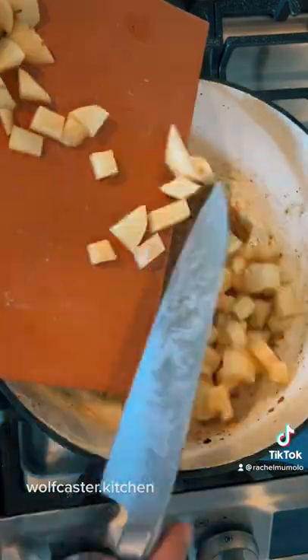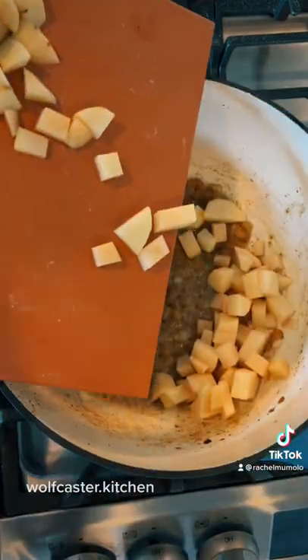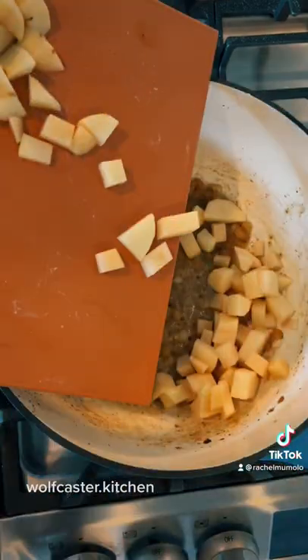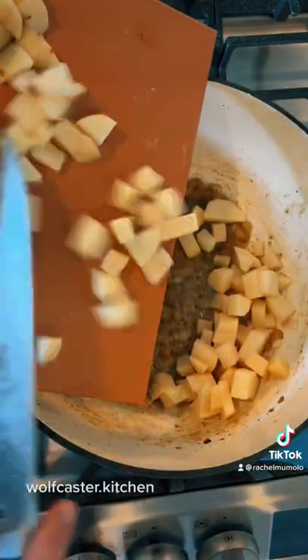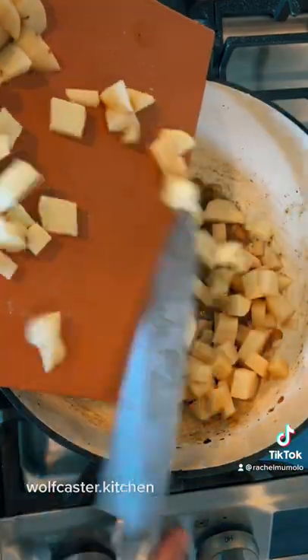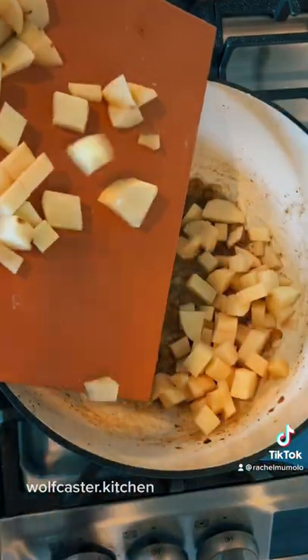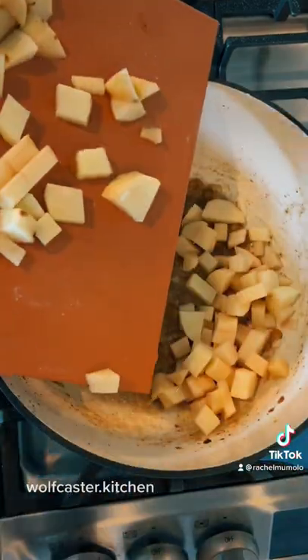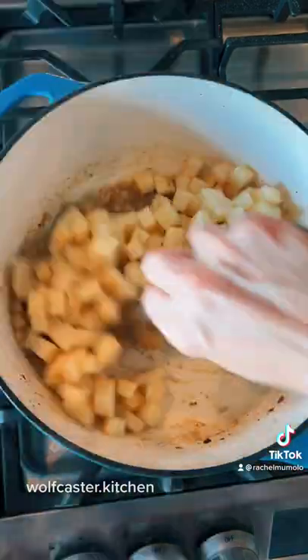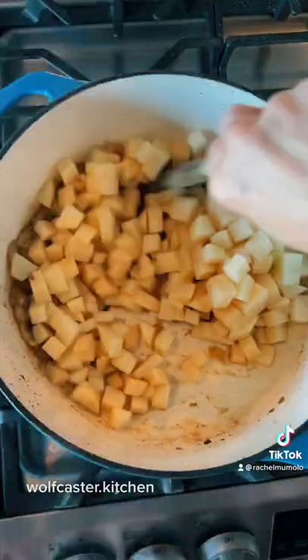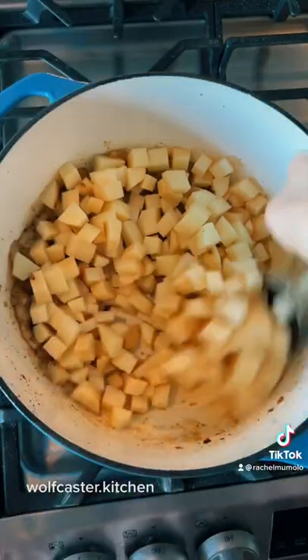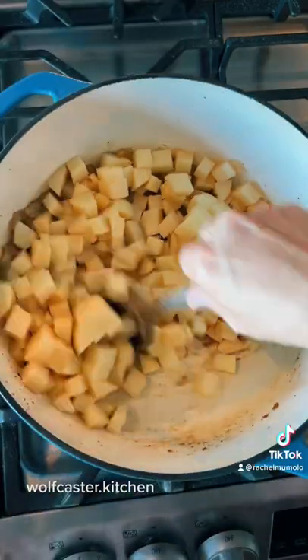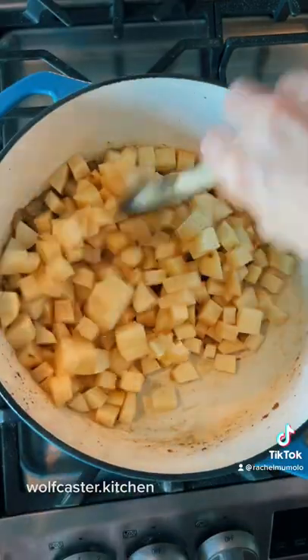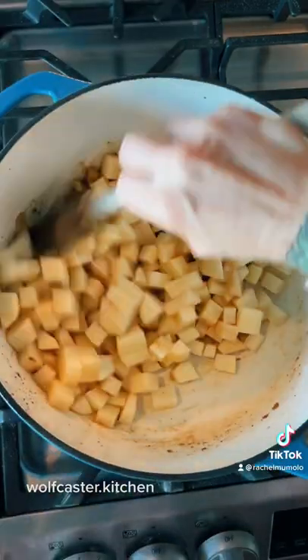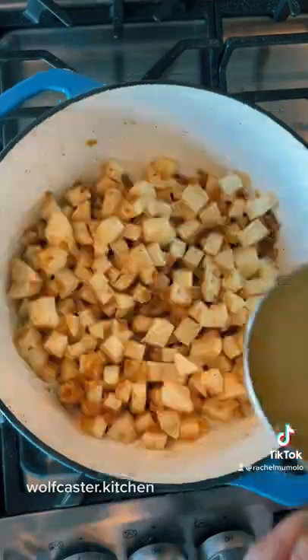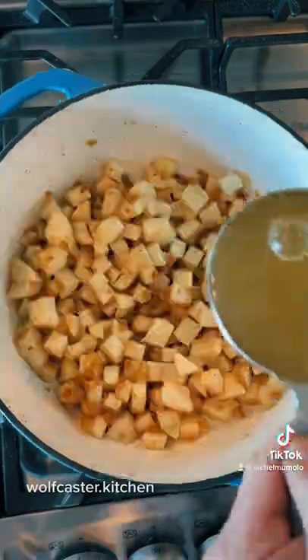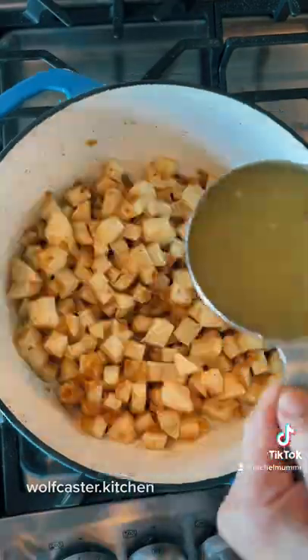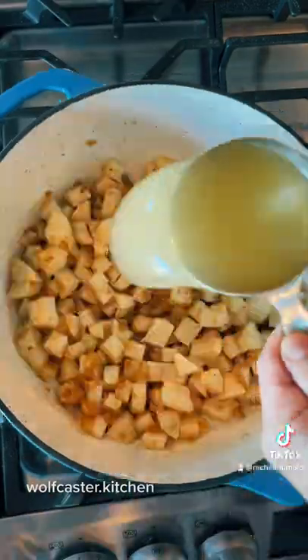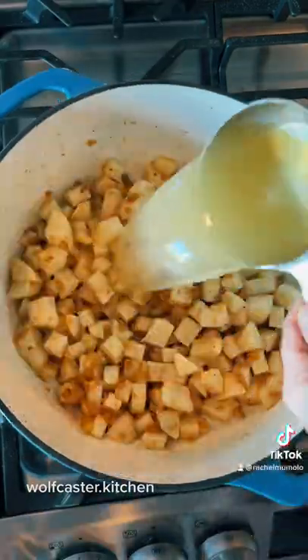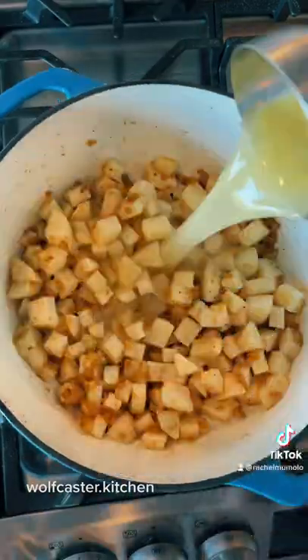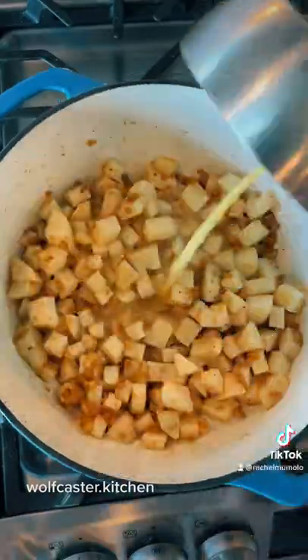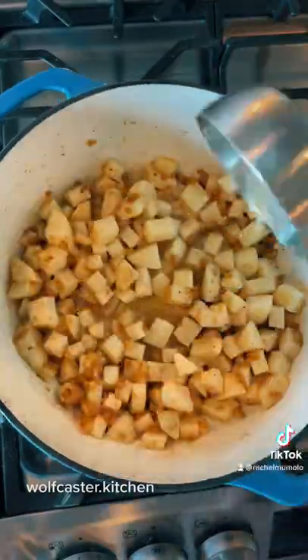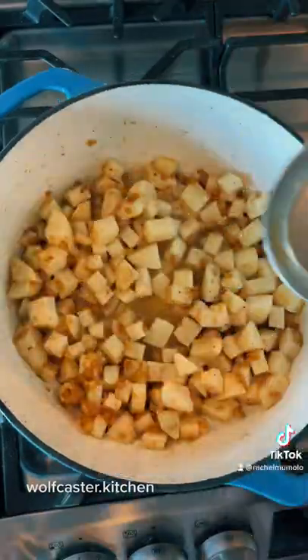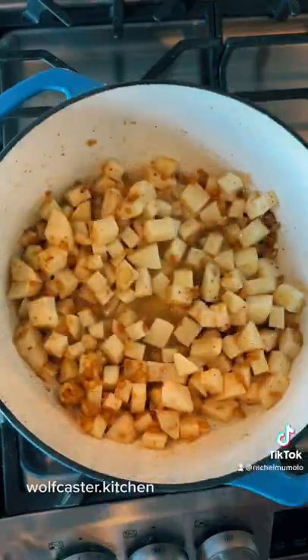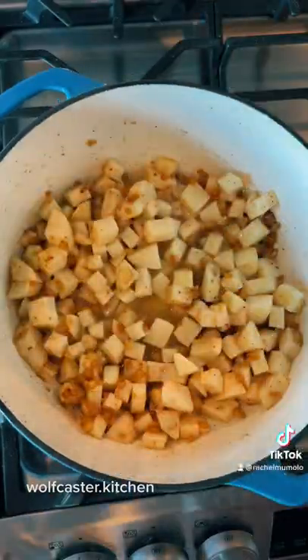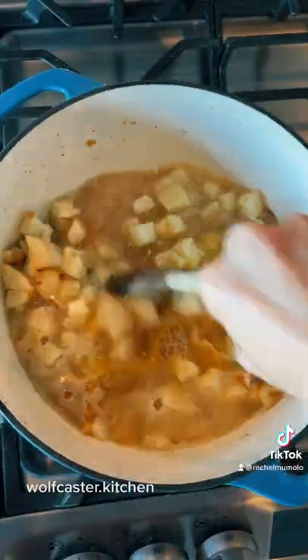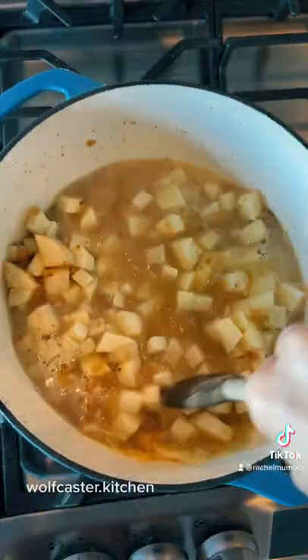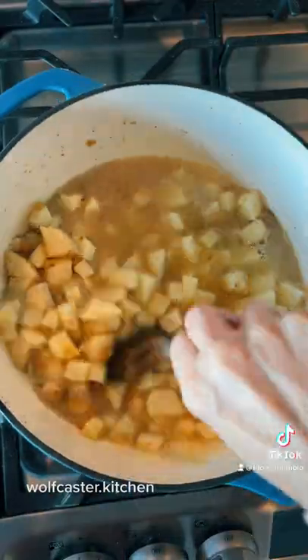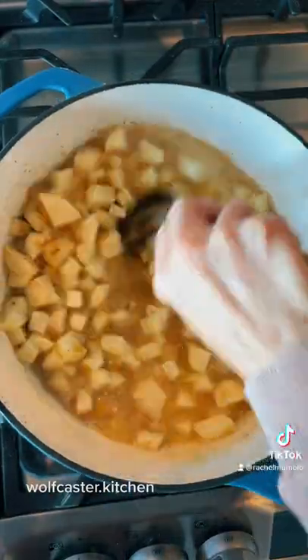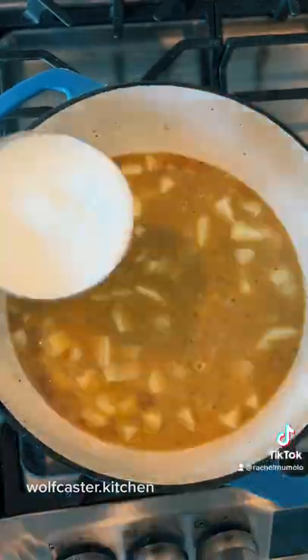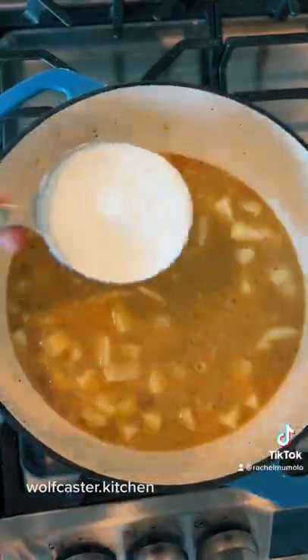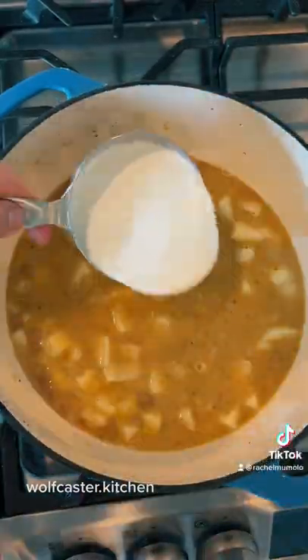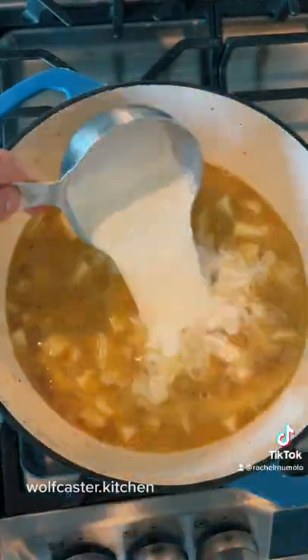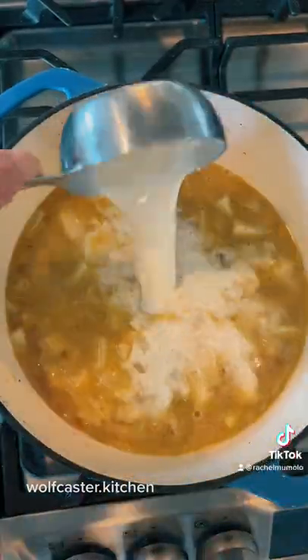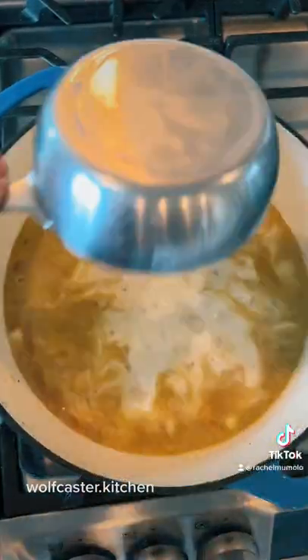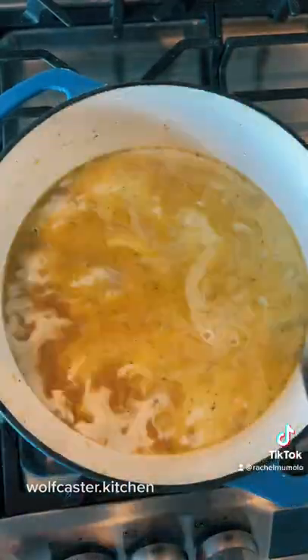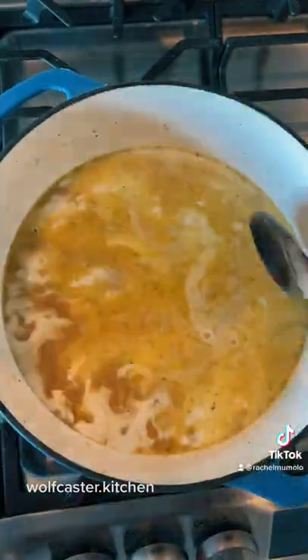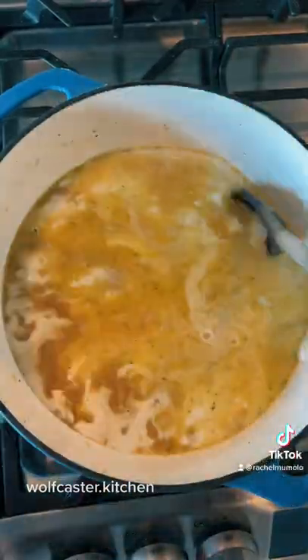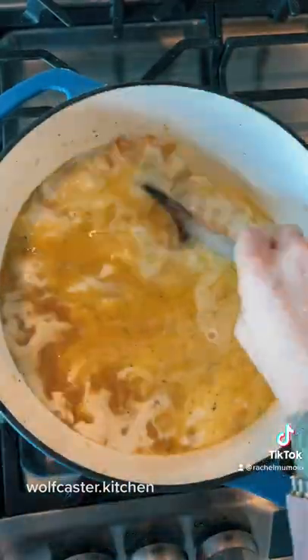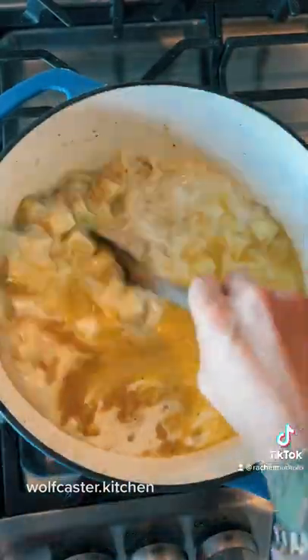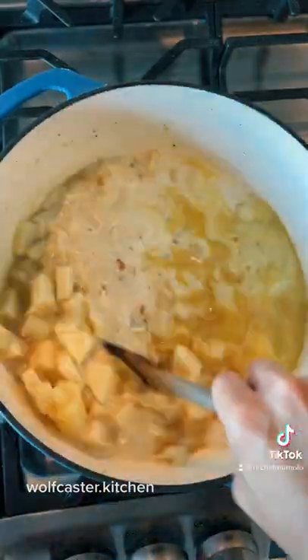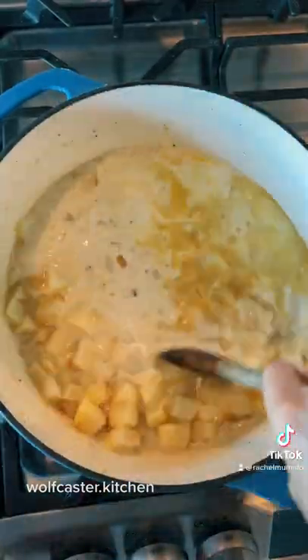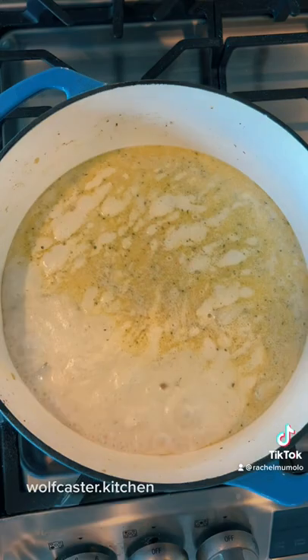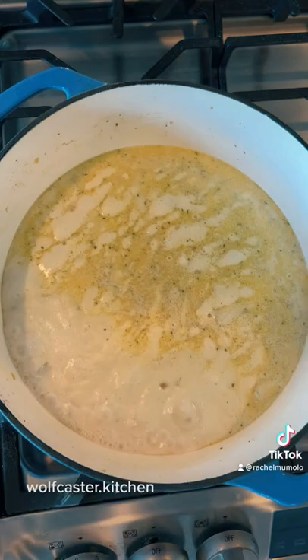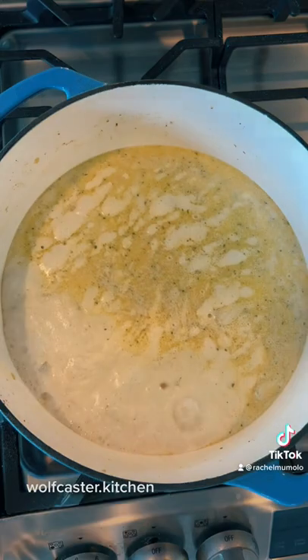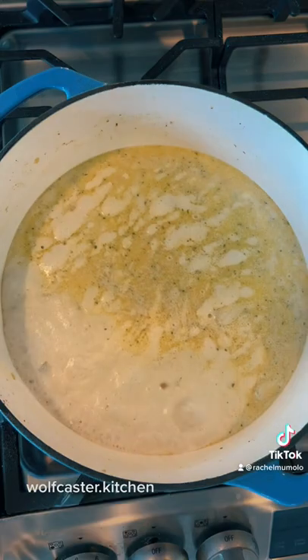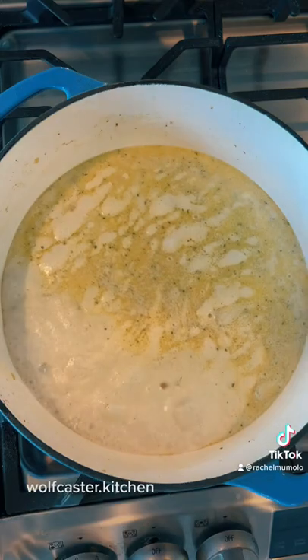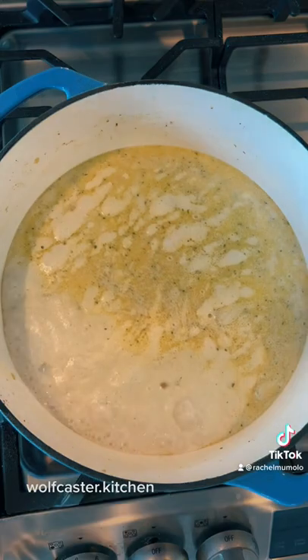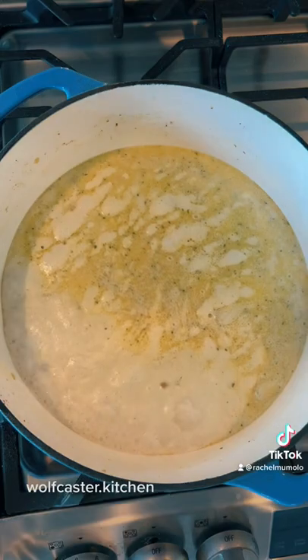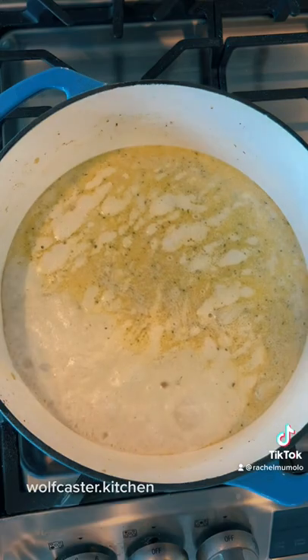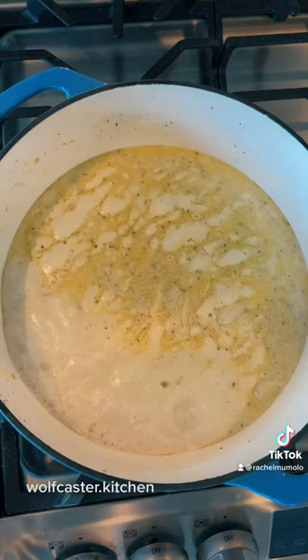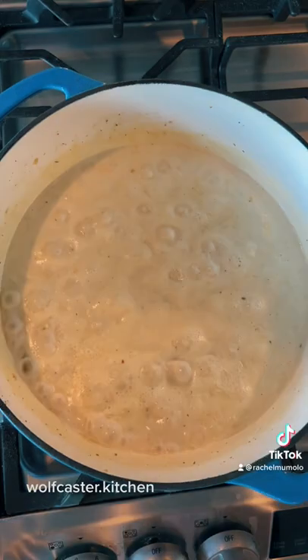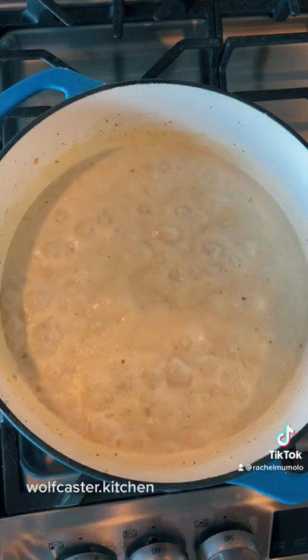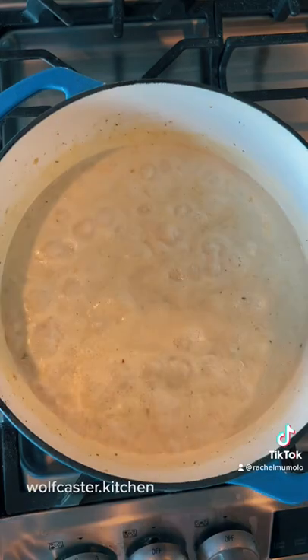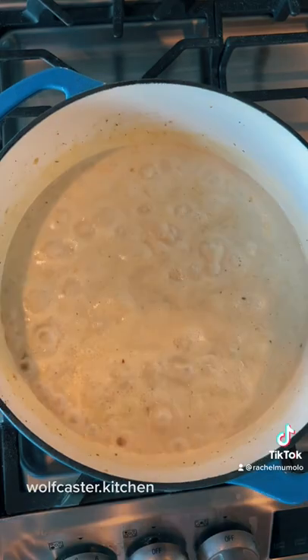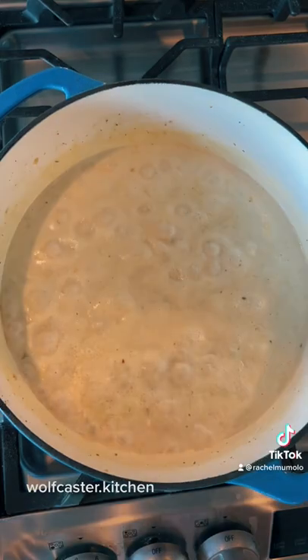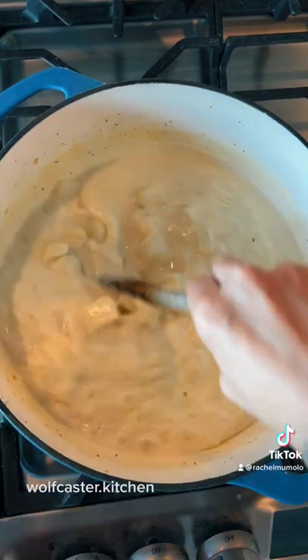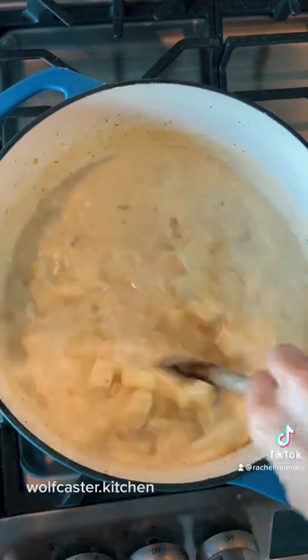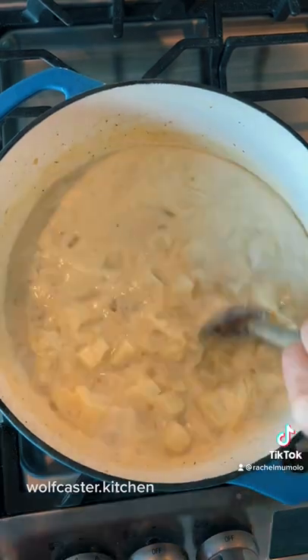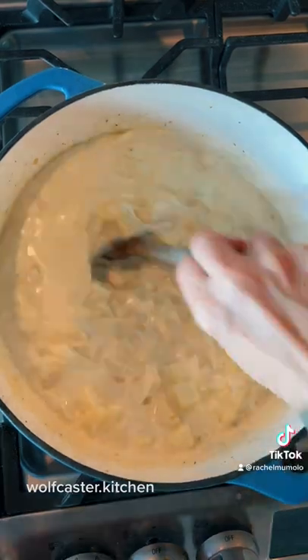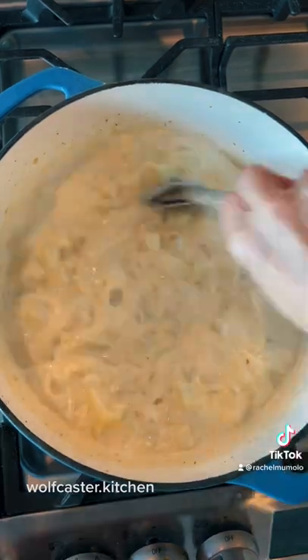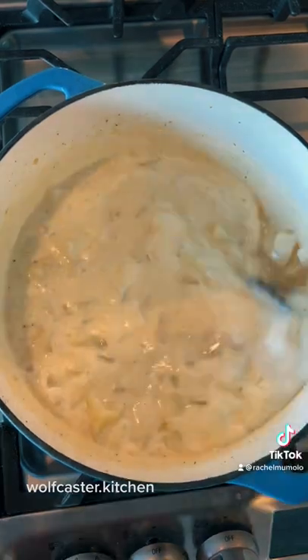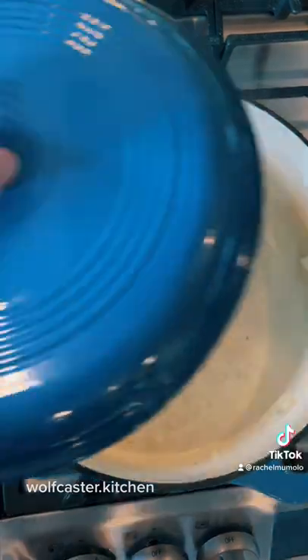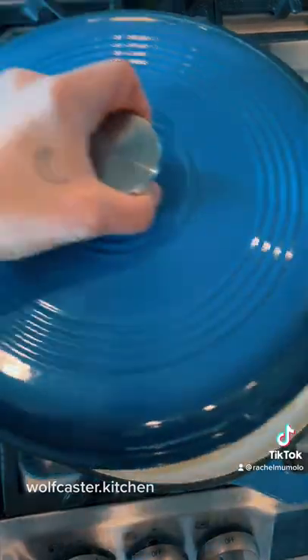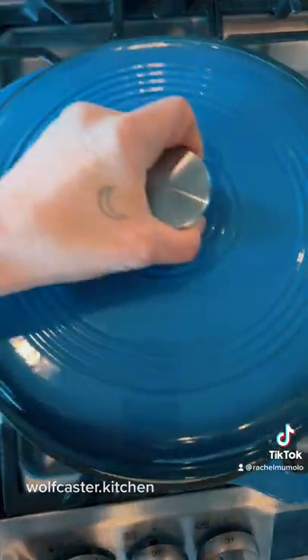Now add the potatoes, chicken broth, and half and half. Bring to a boil and cover over low heat for about 10 minutes.